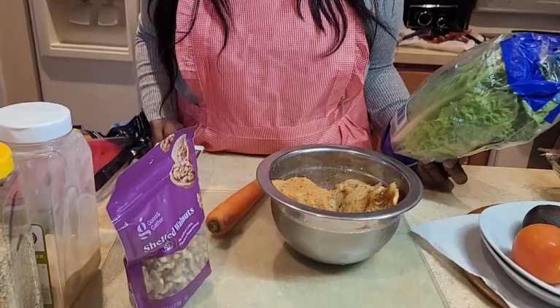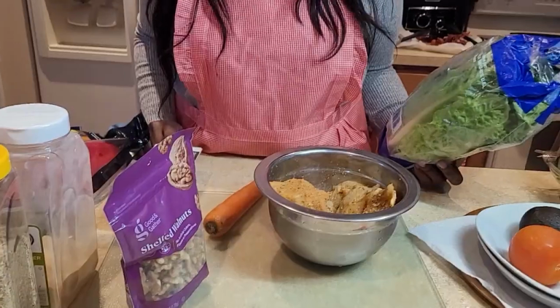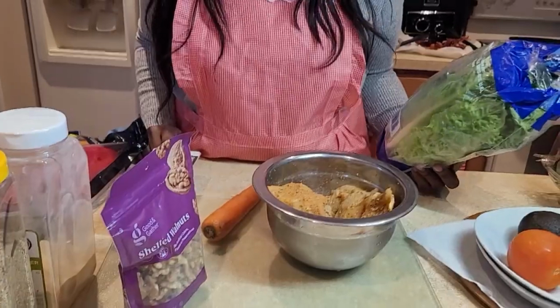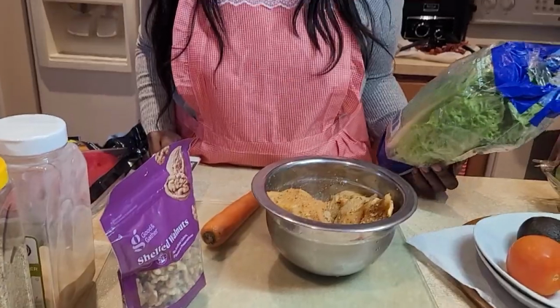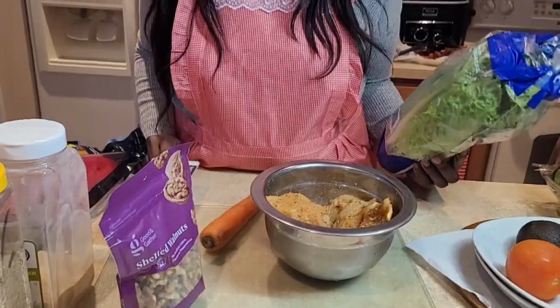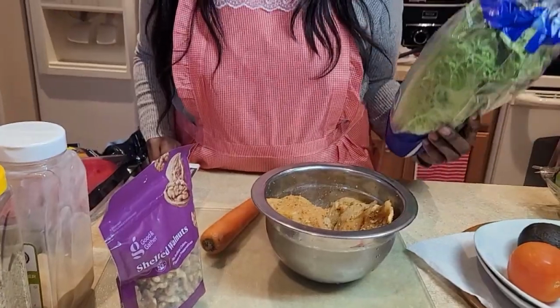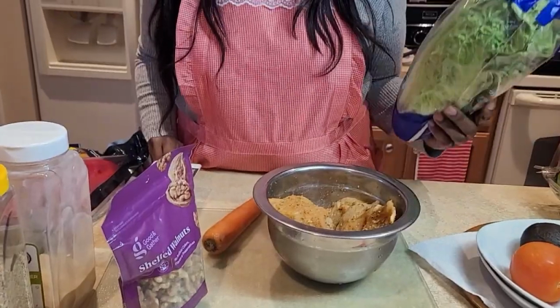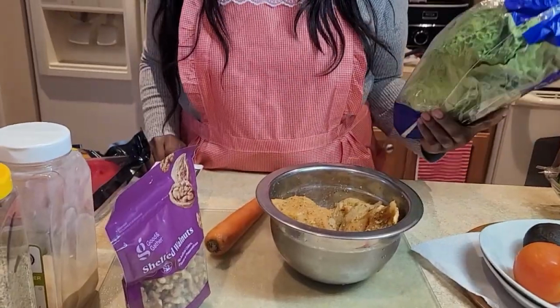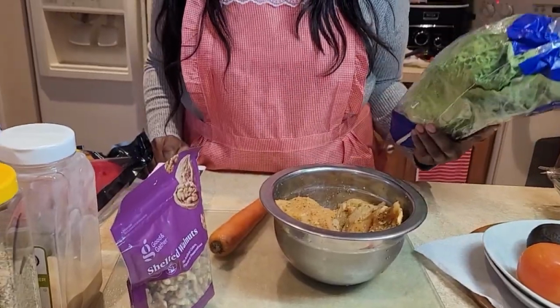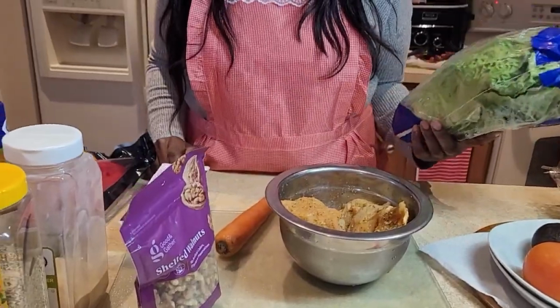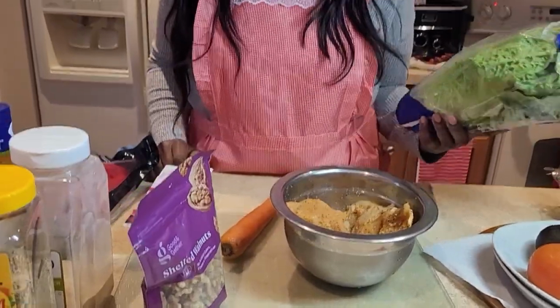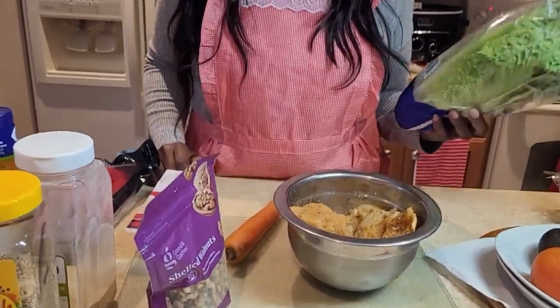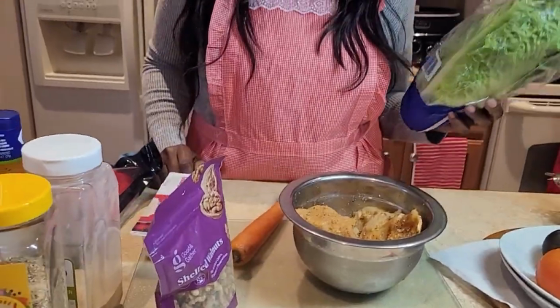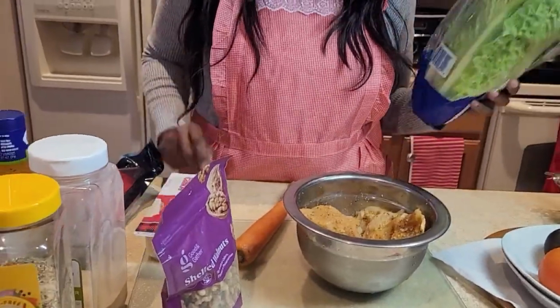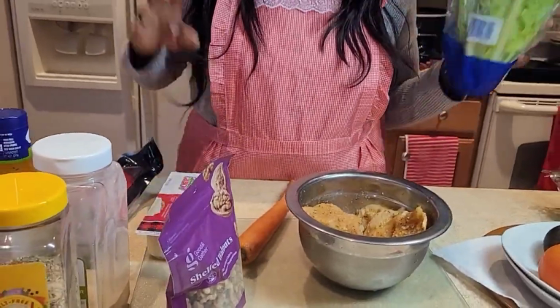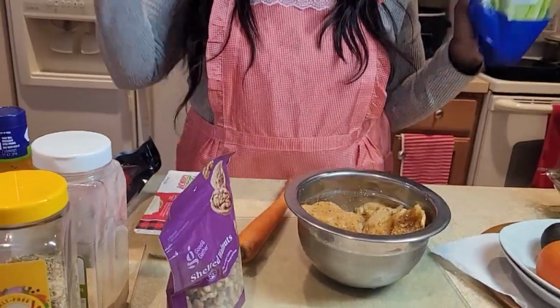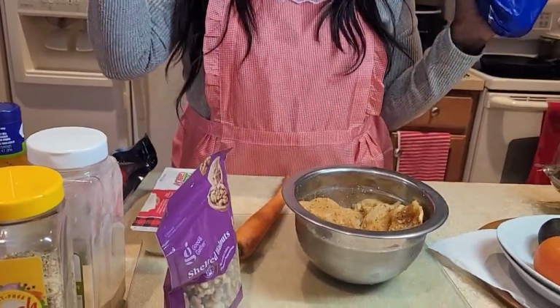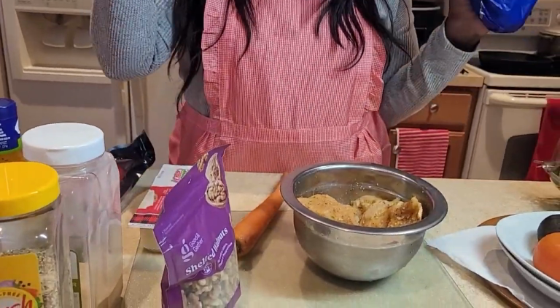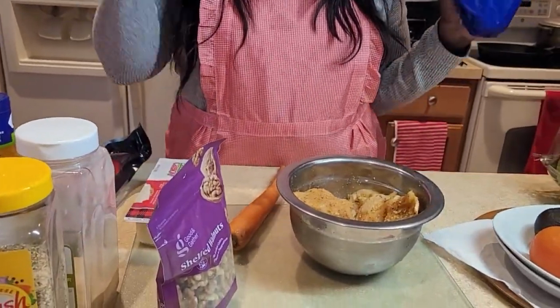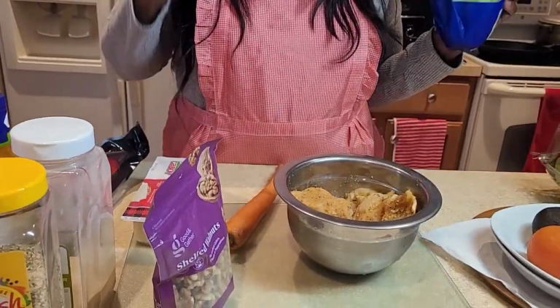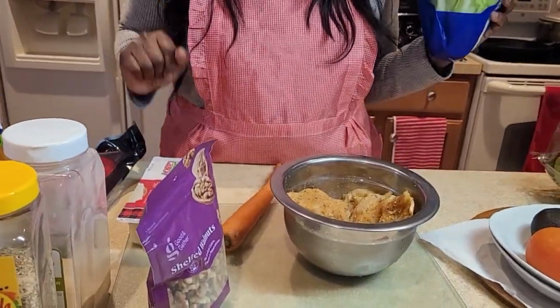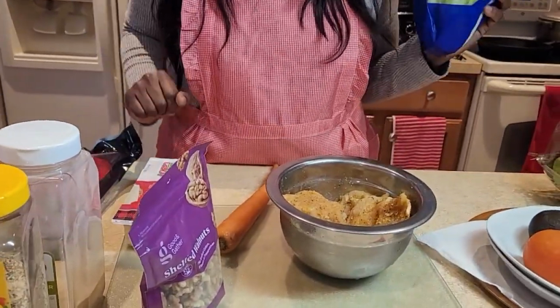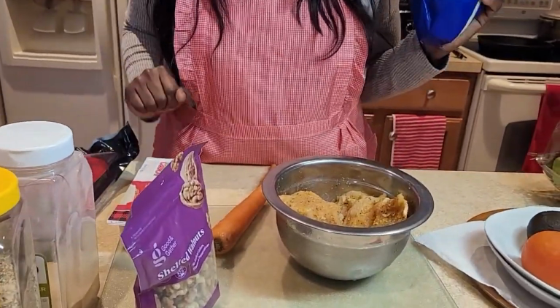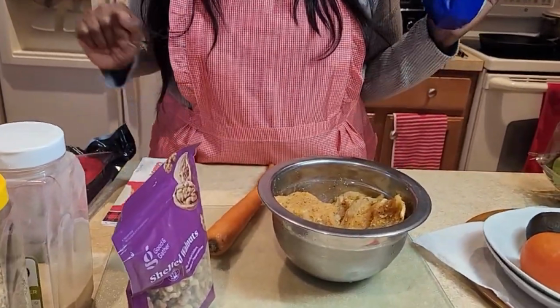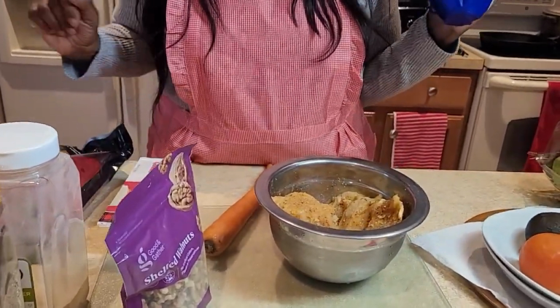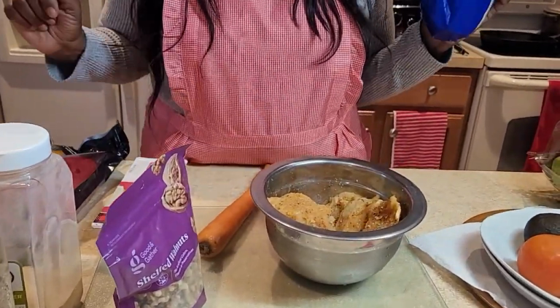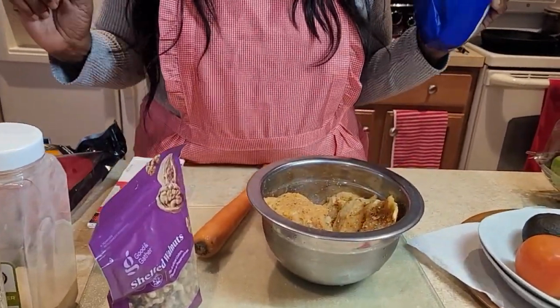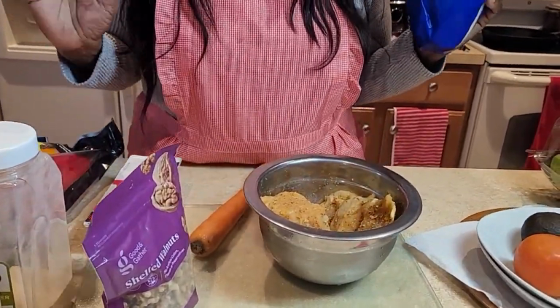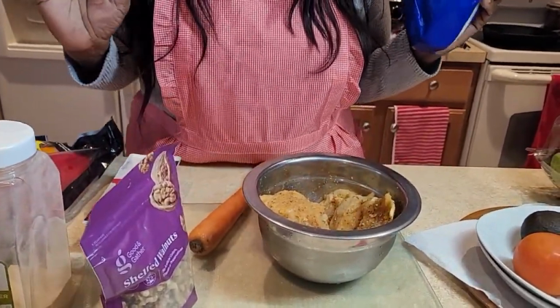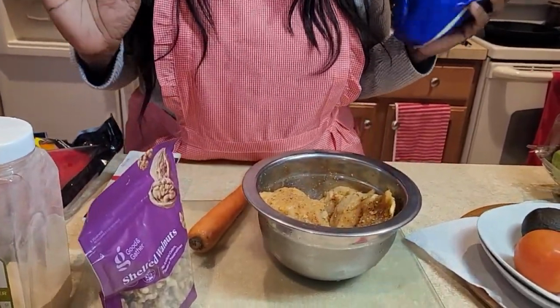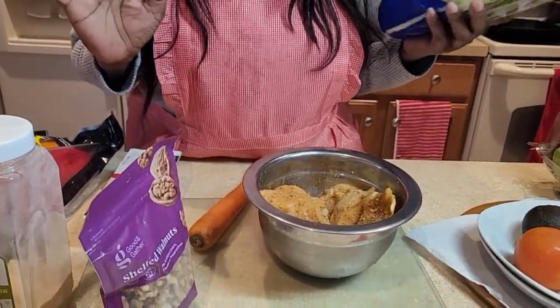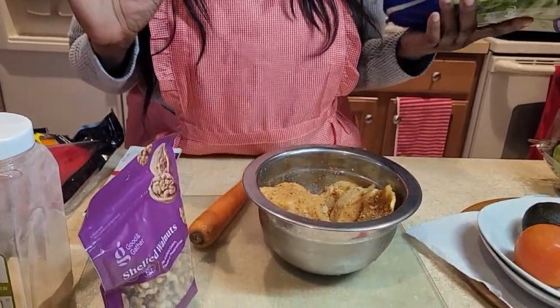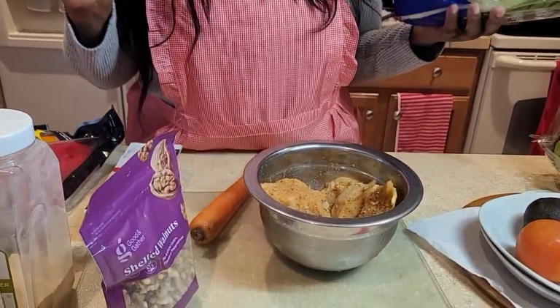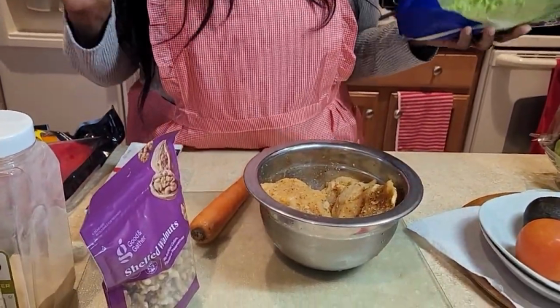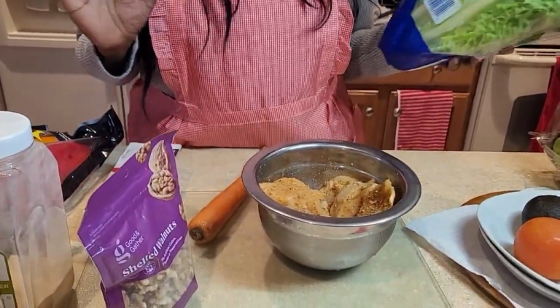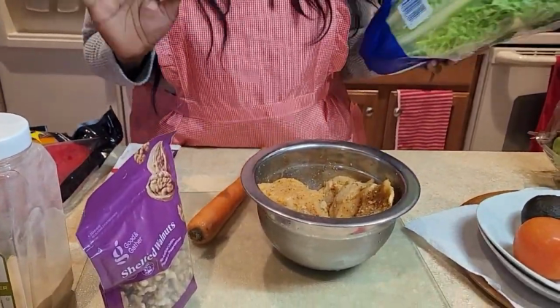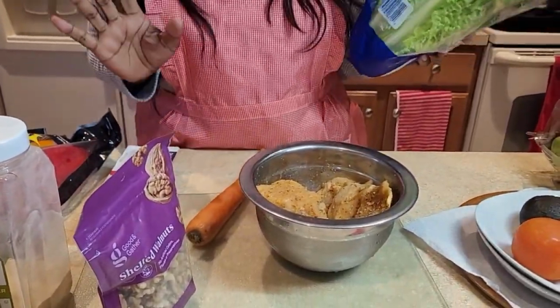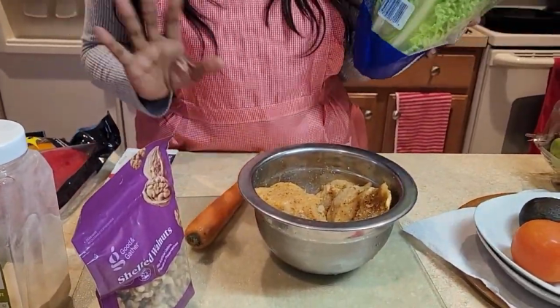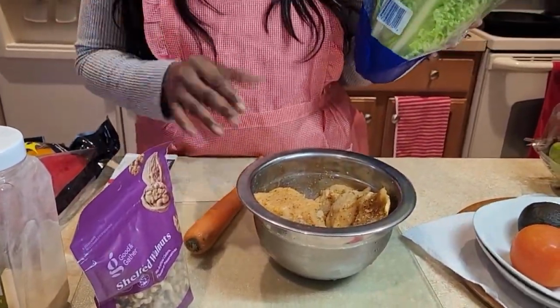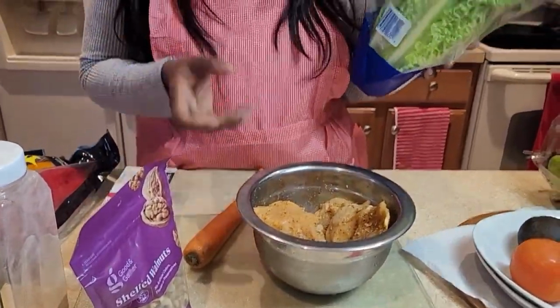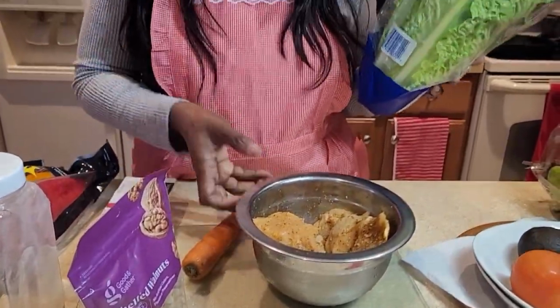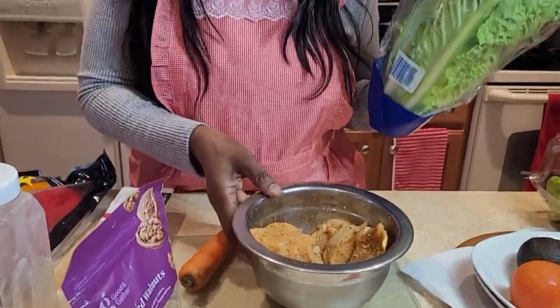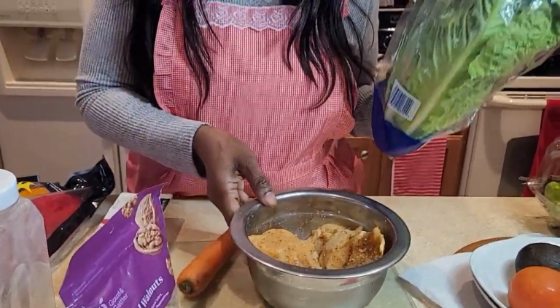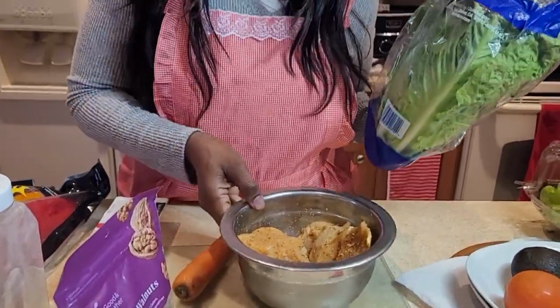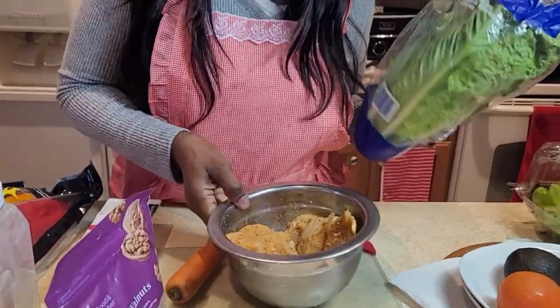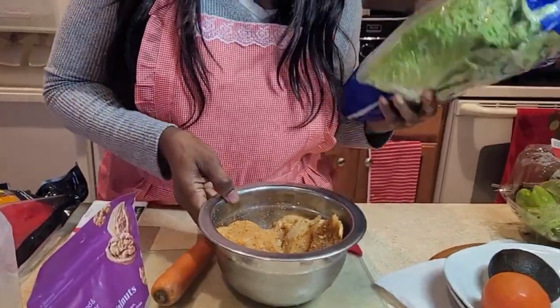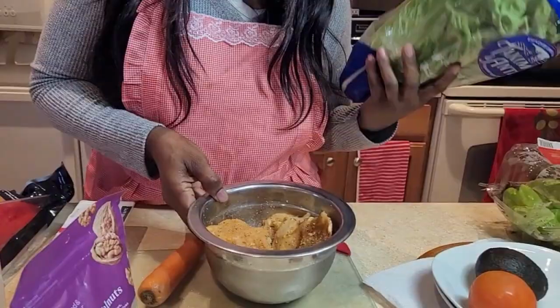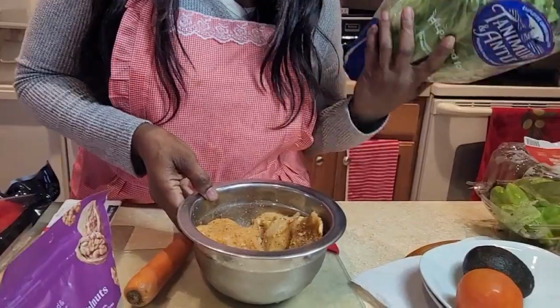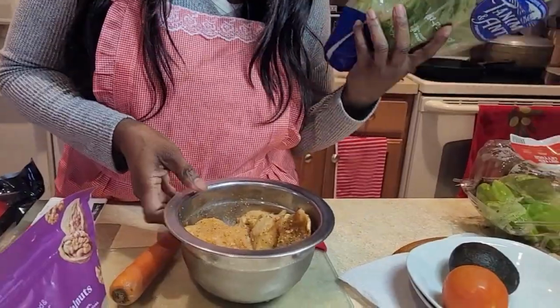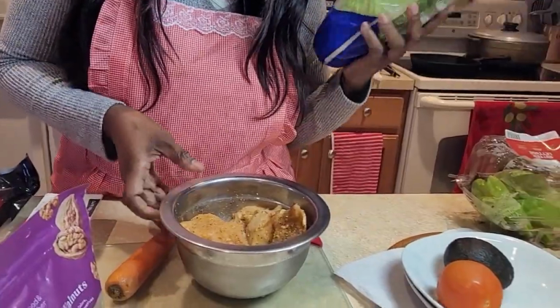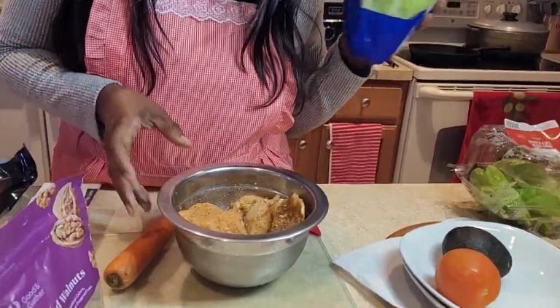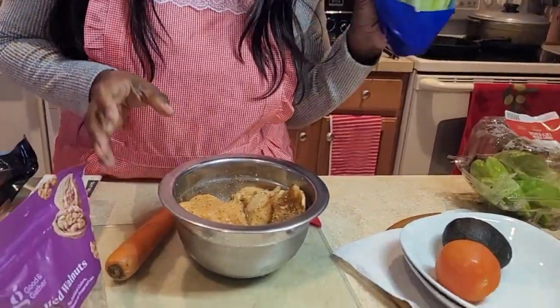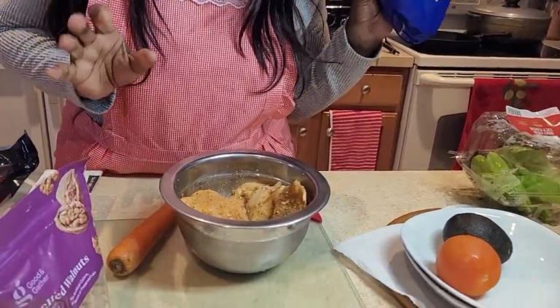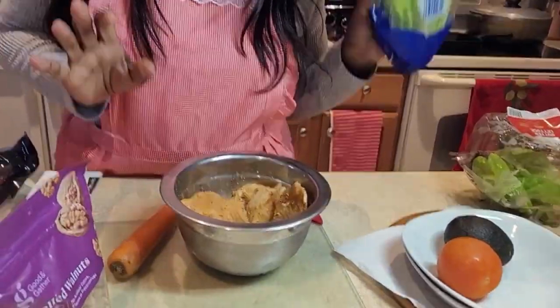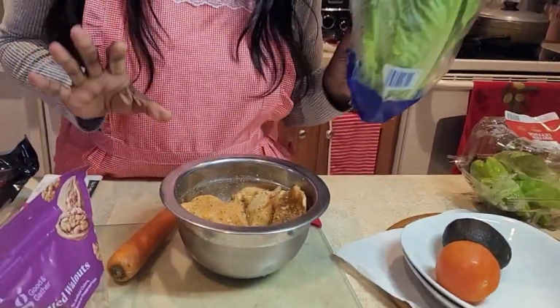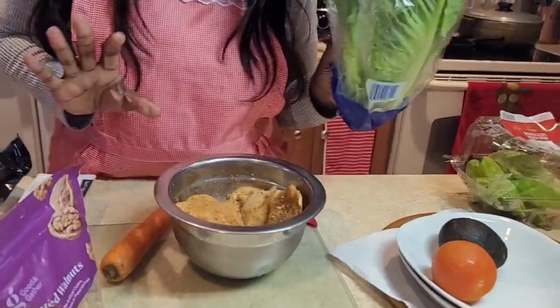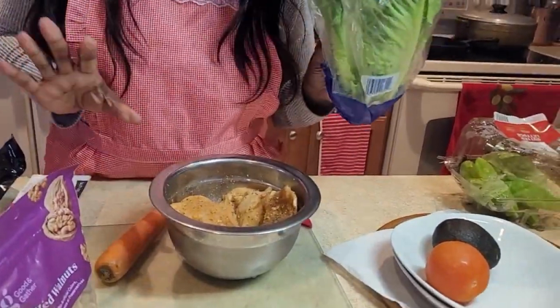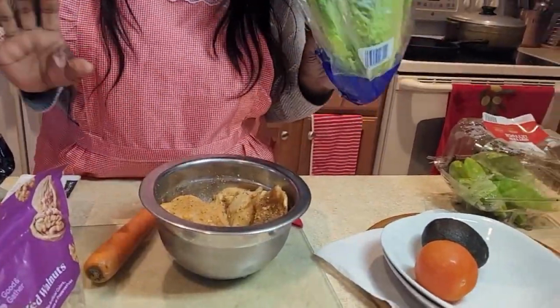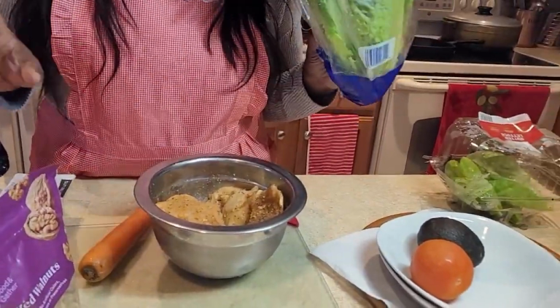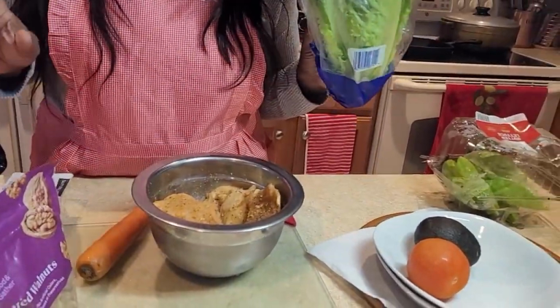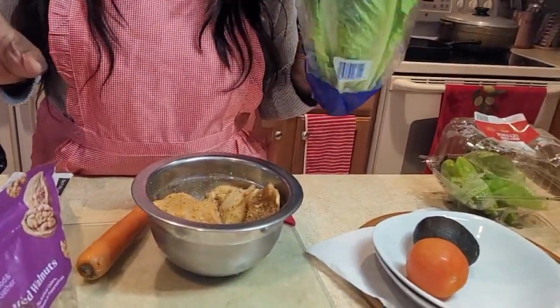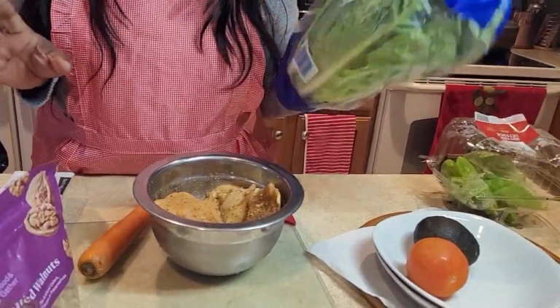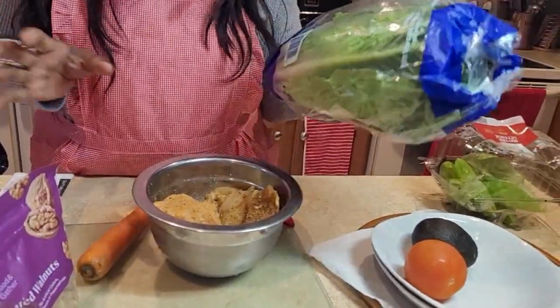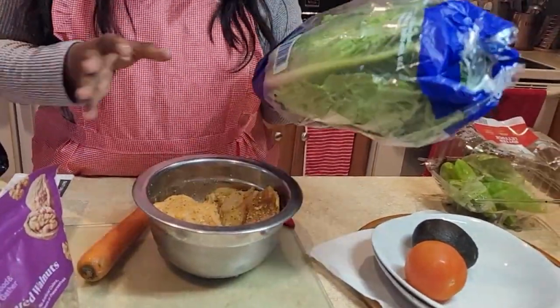Hi guys, this is Chef Bumble. Today I'll be showing you how I make my grilled chicken salad.